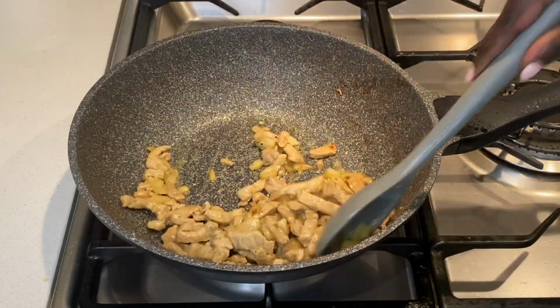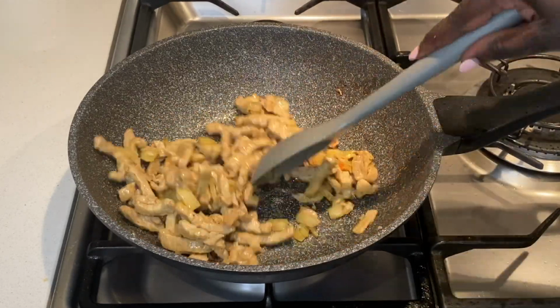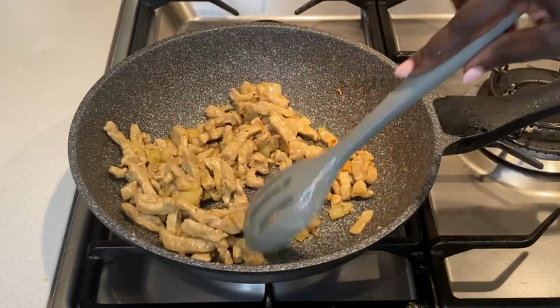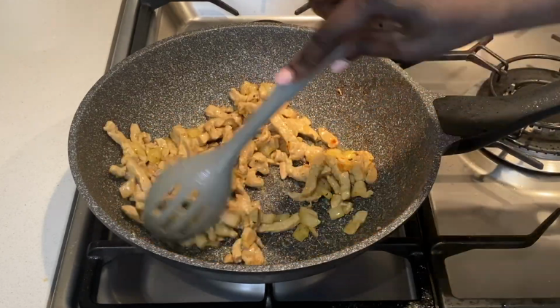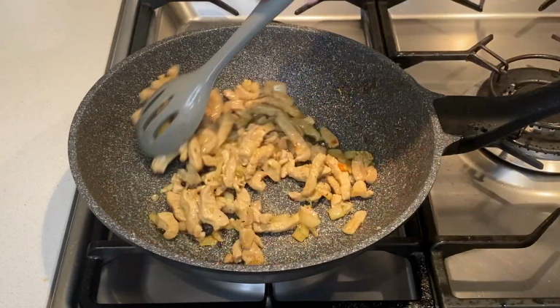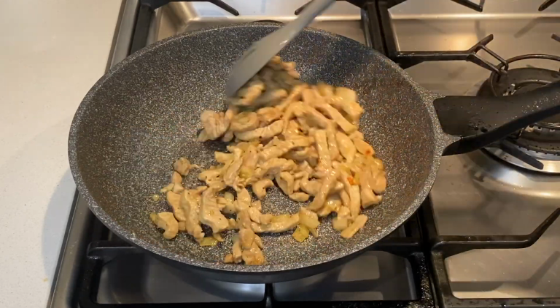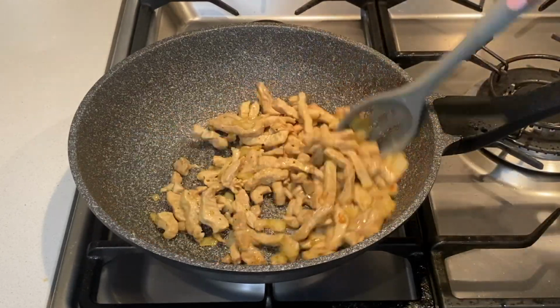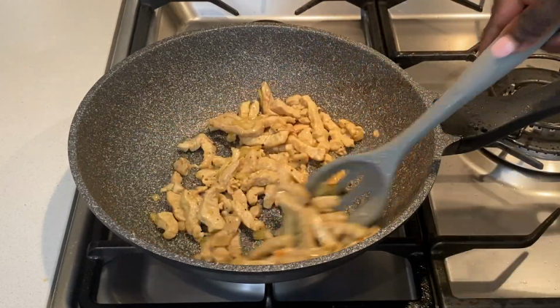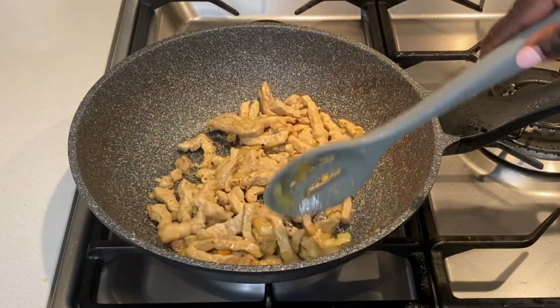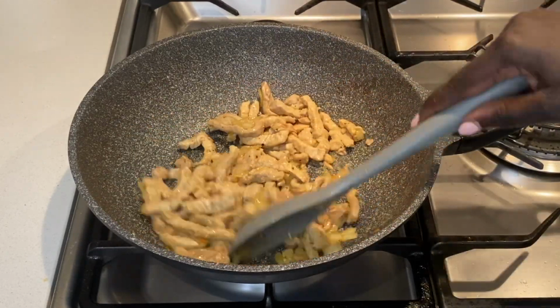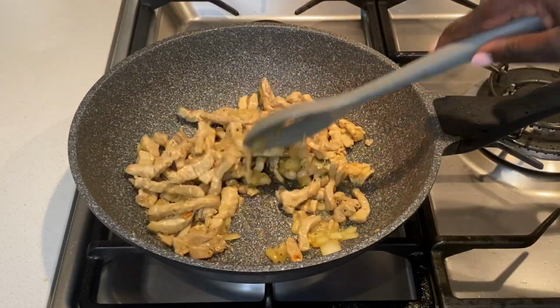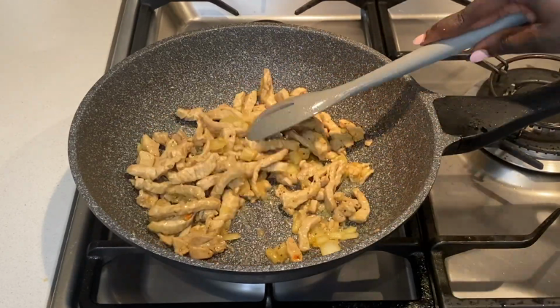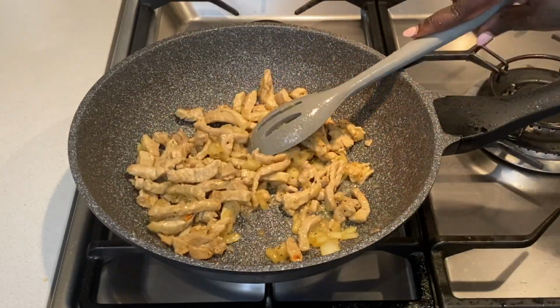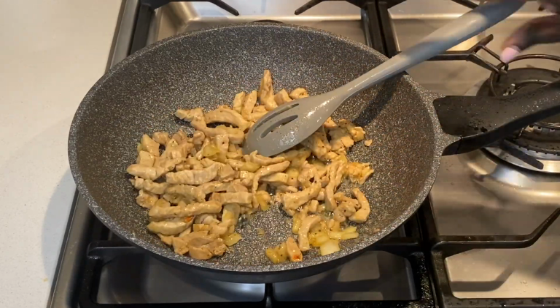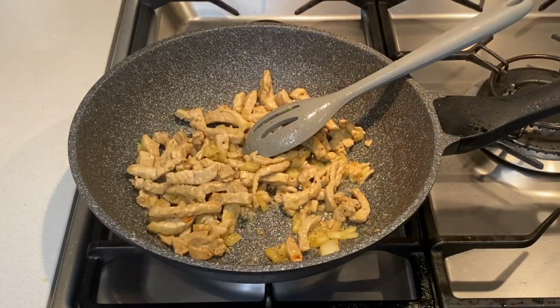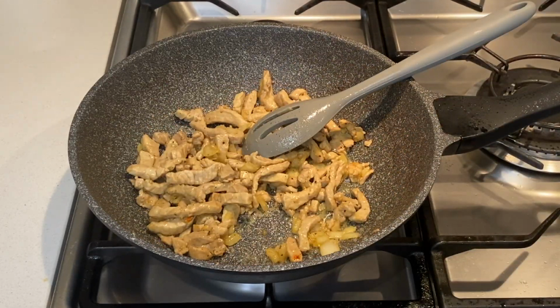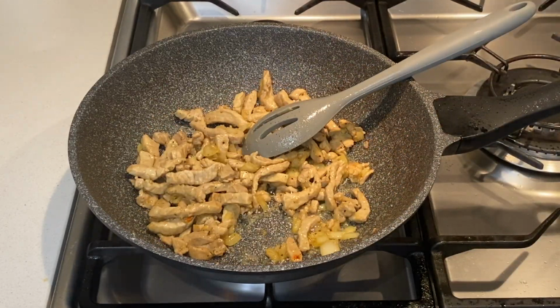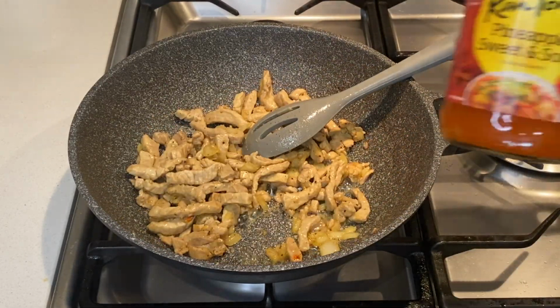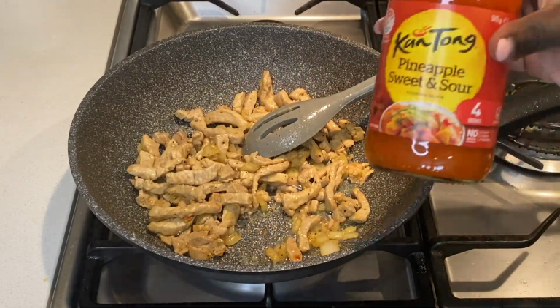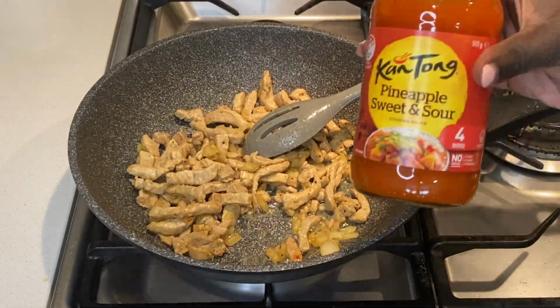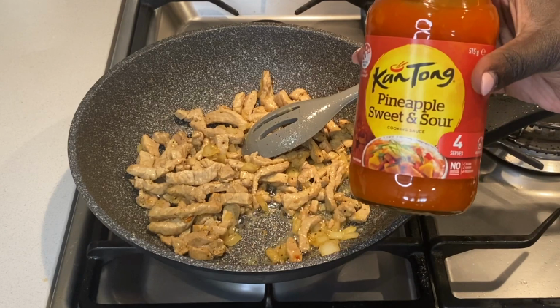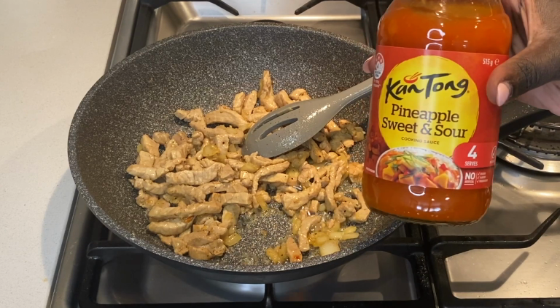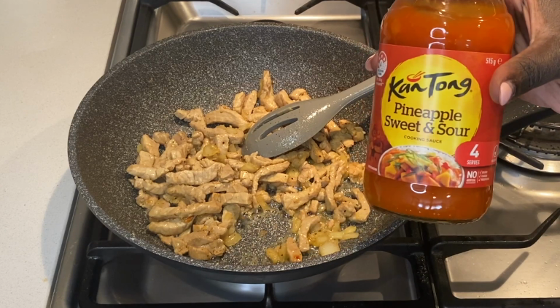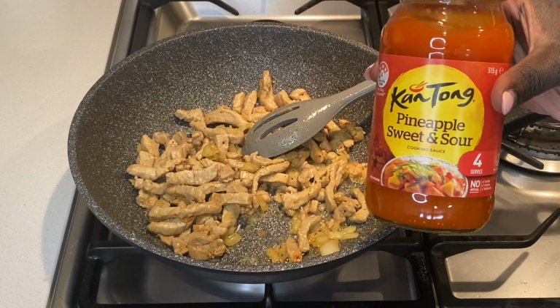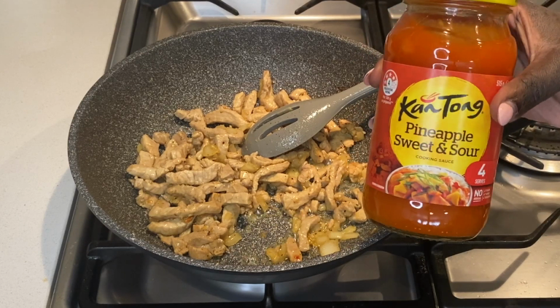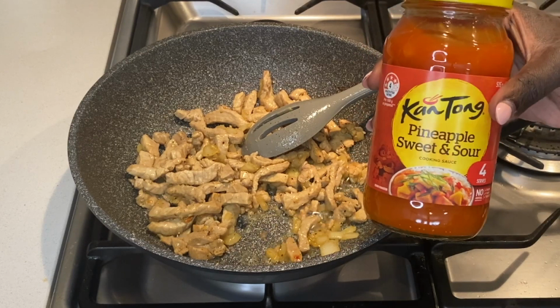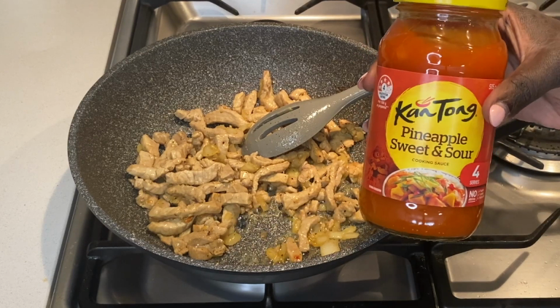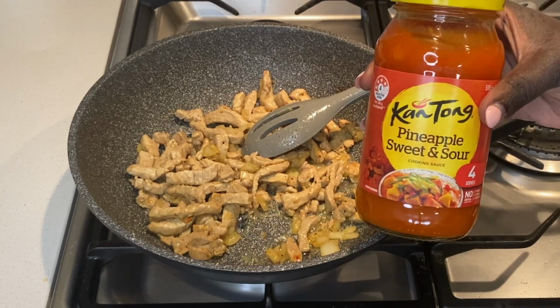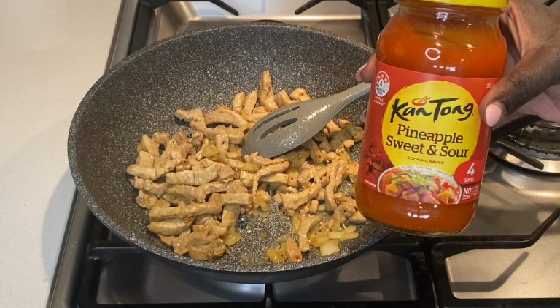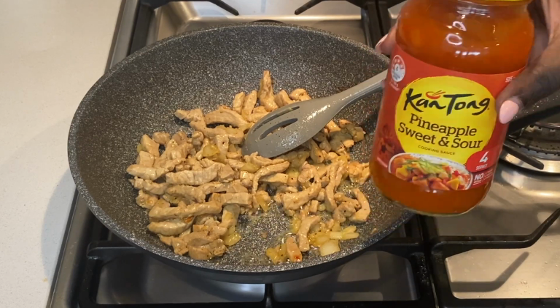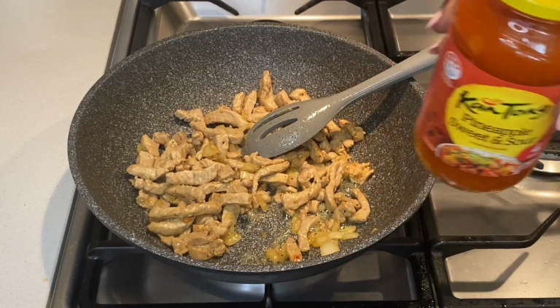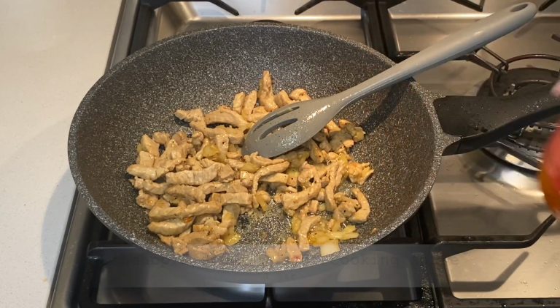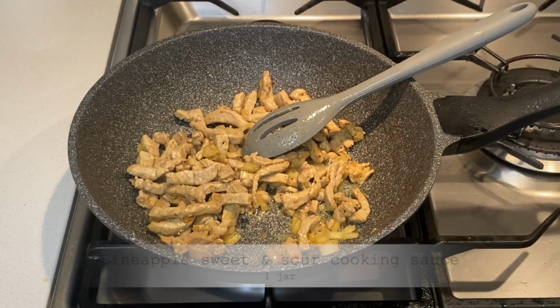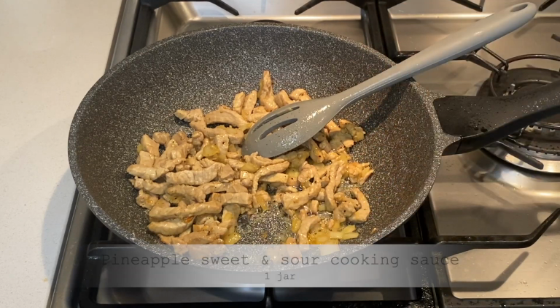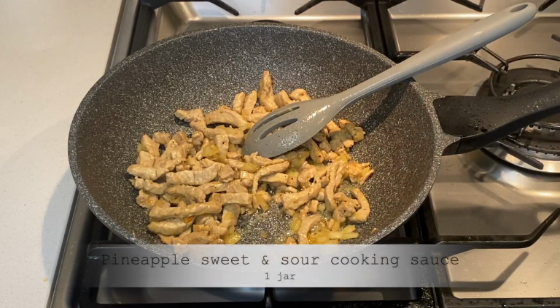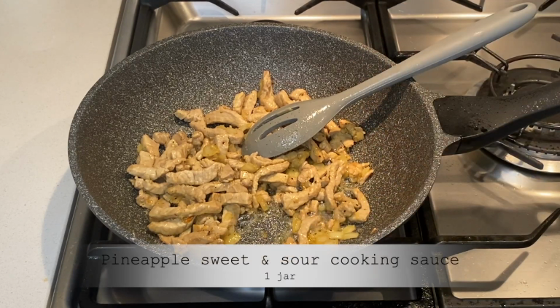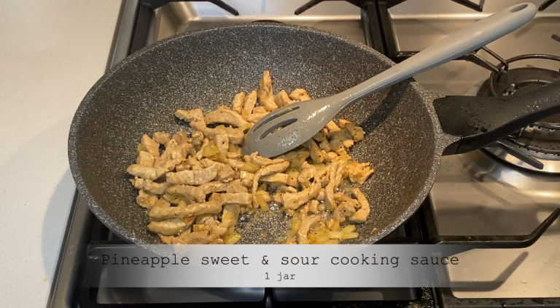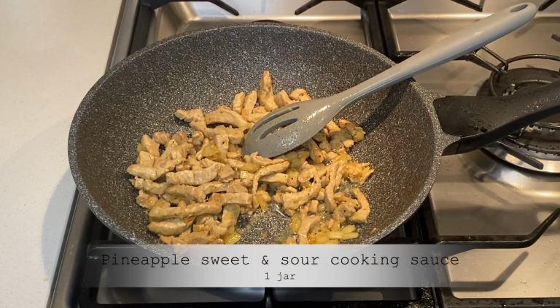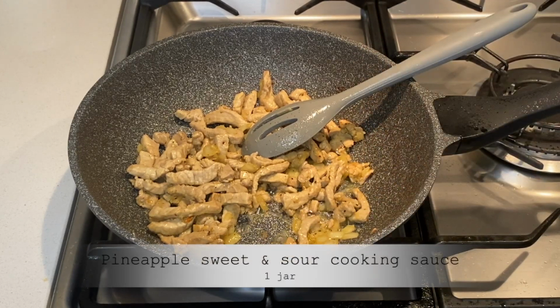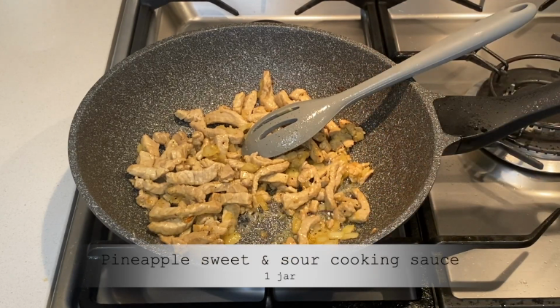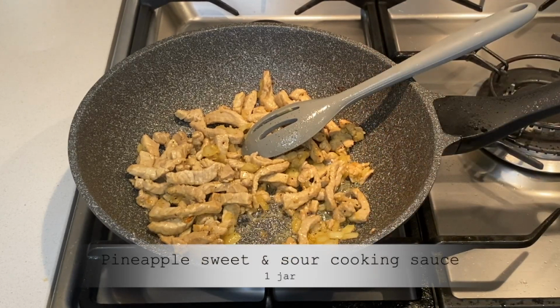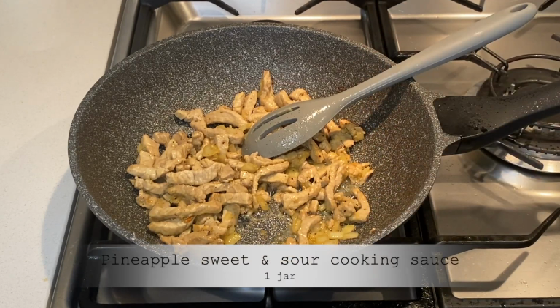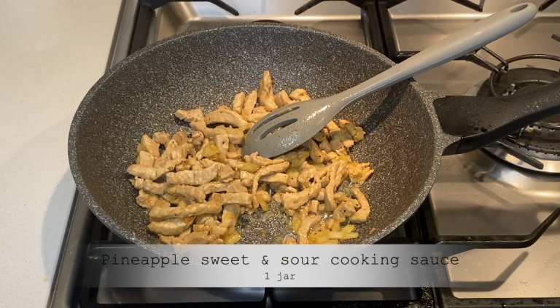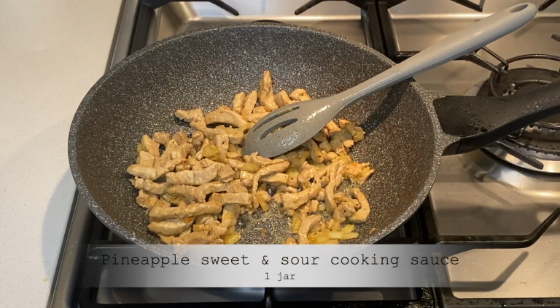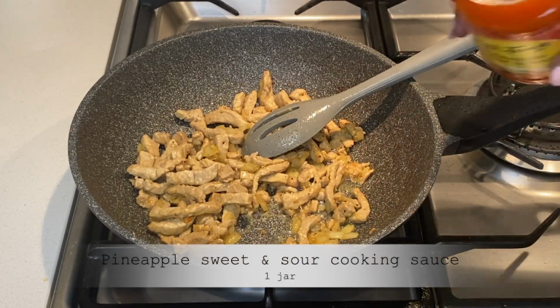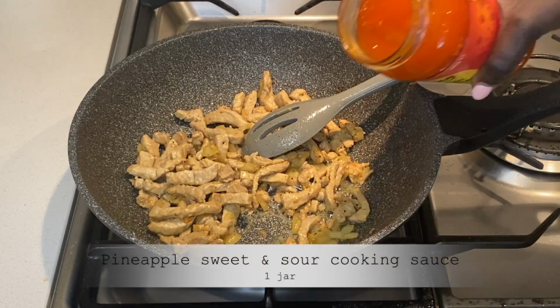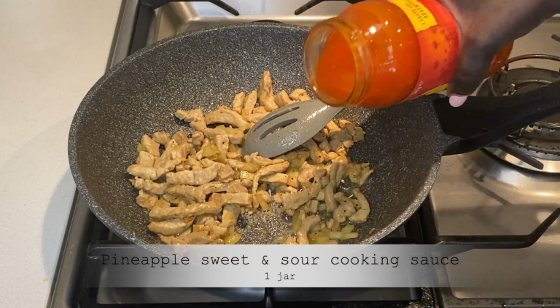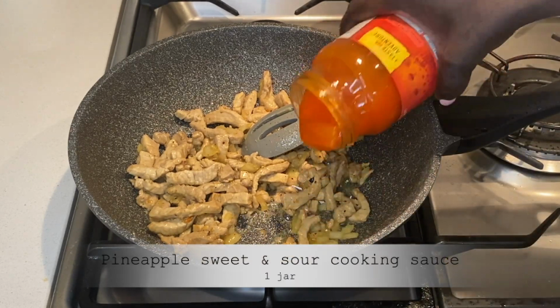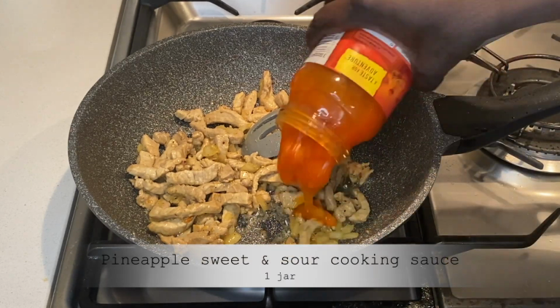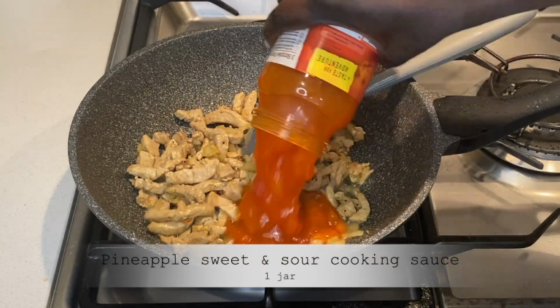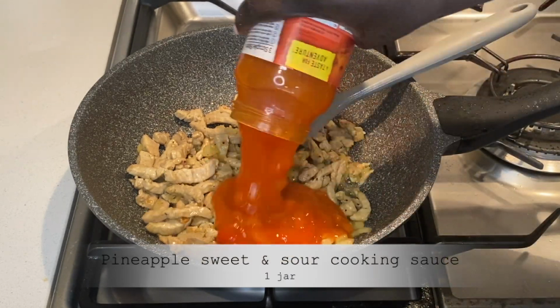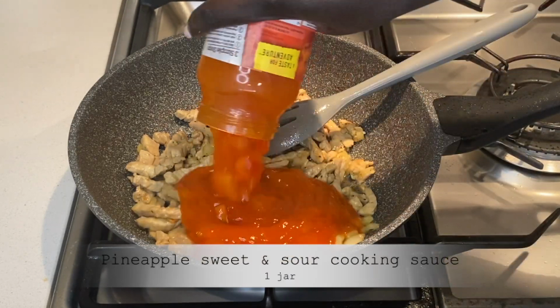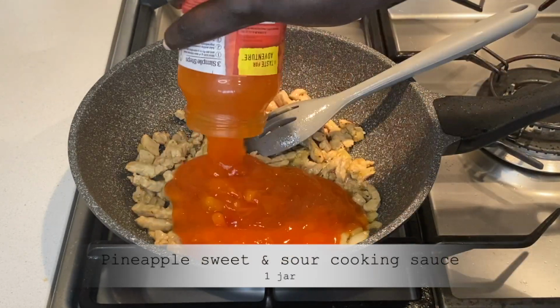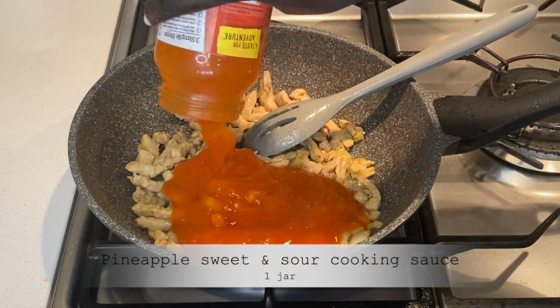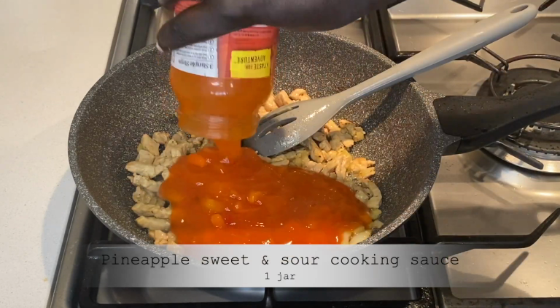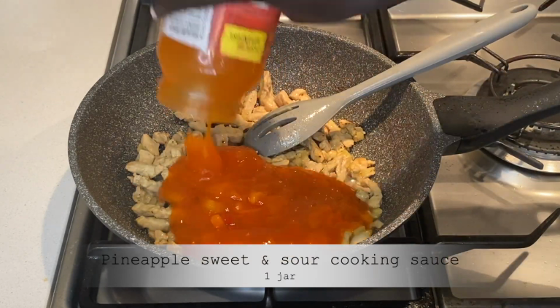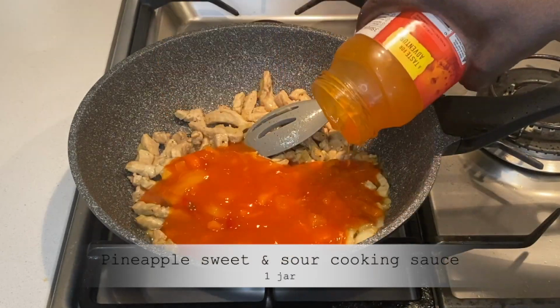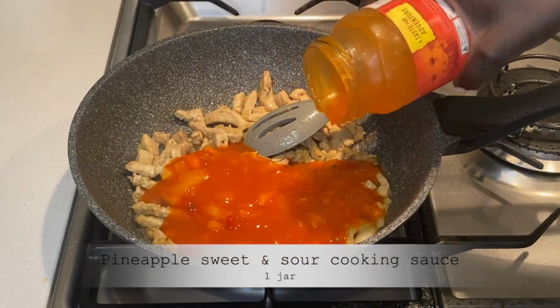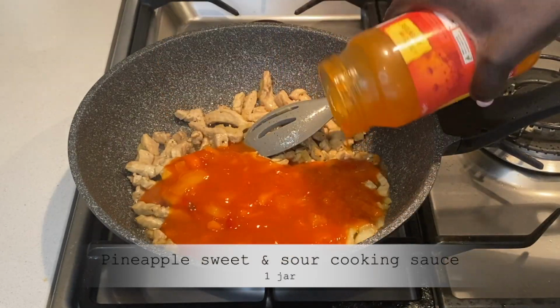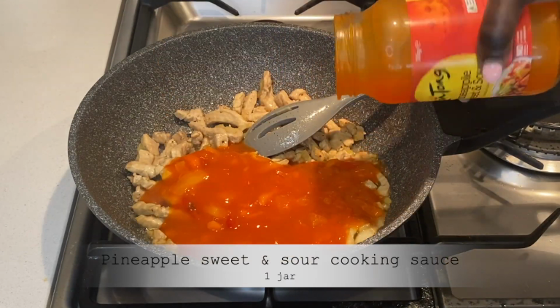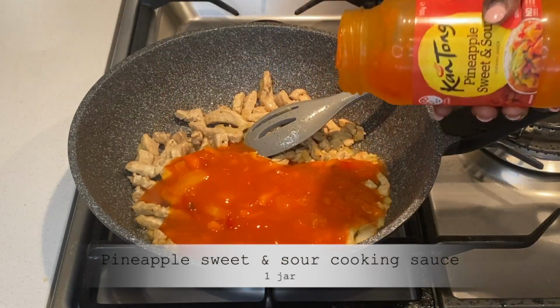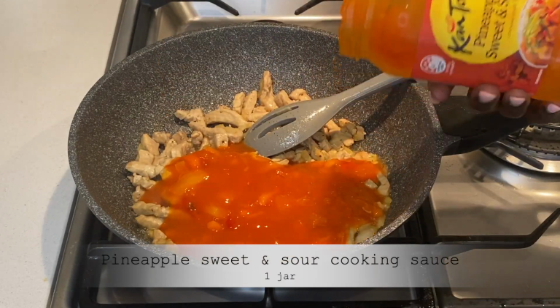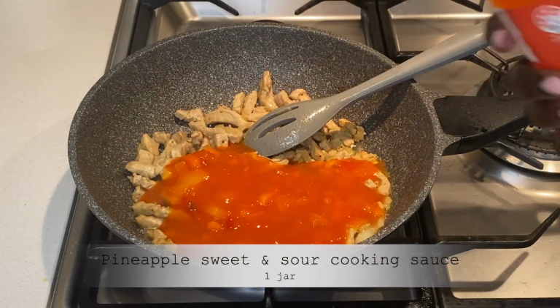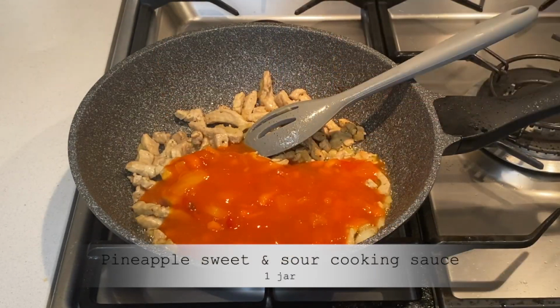Once the meat is drained, add a jar of cooking sauce, stir to combine, and turn the heat down to the lowest.